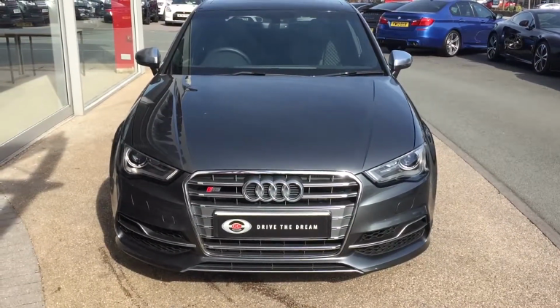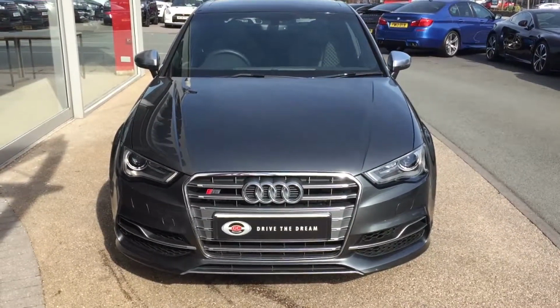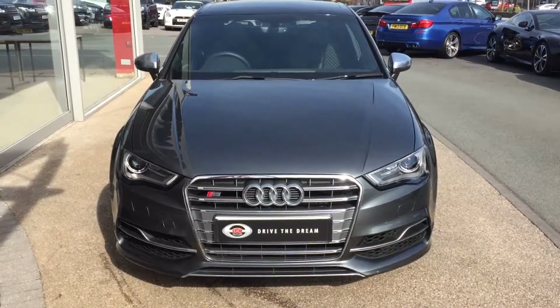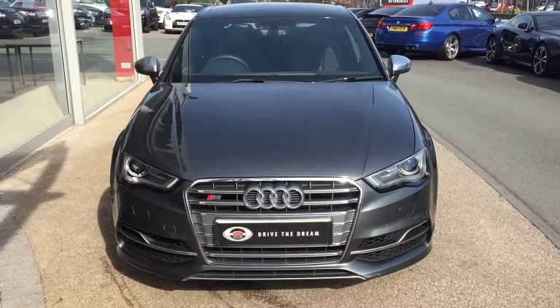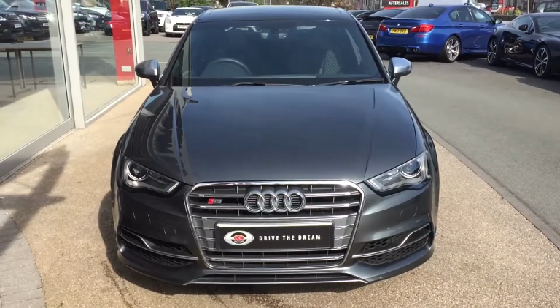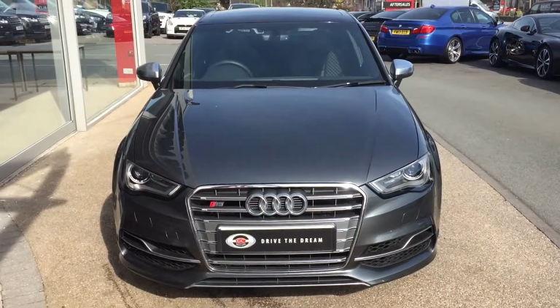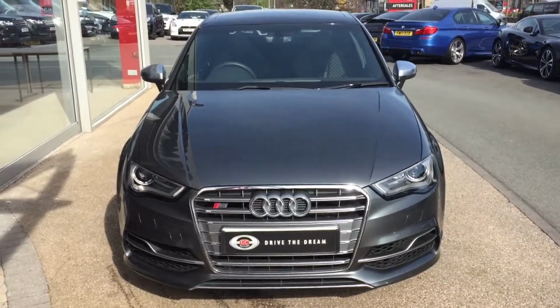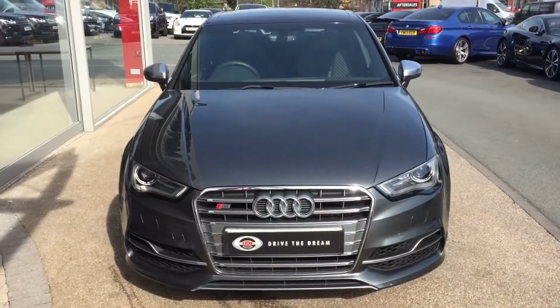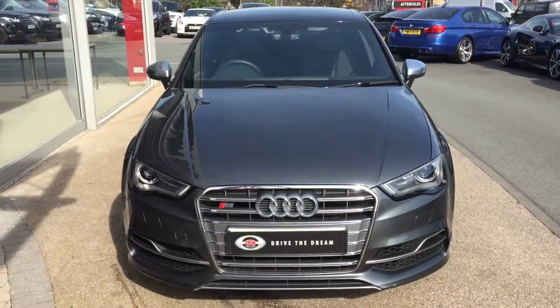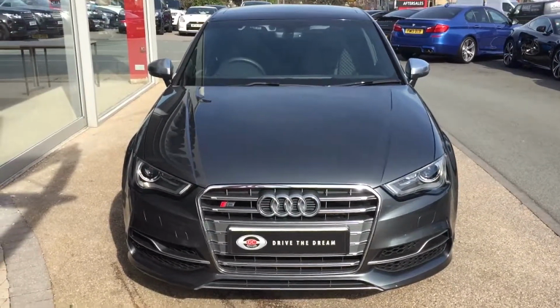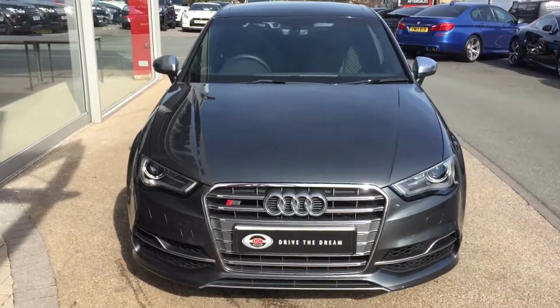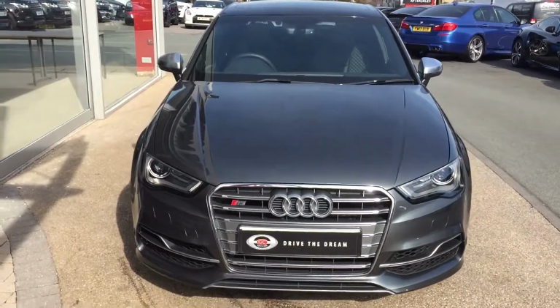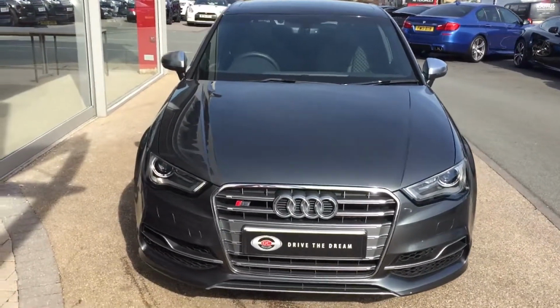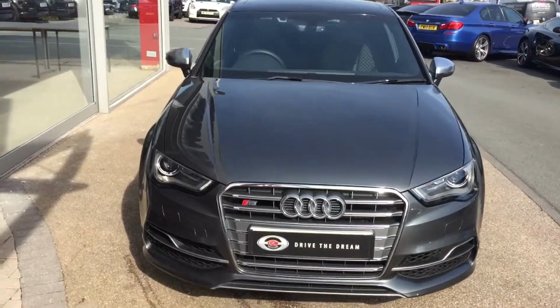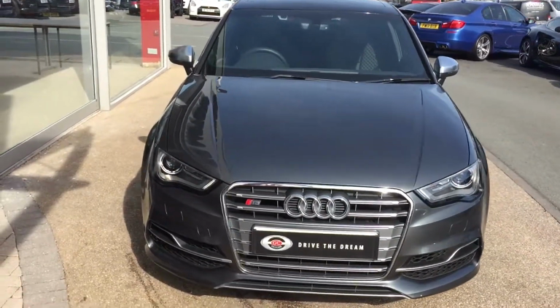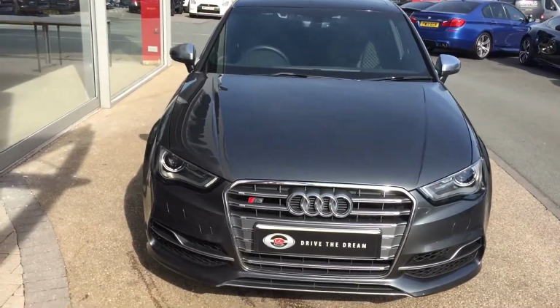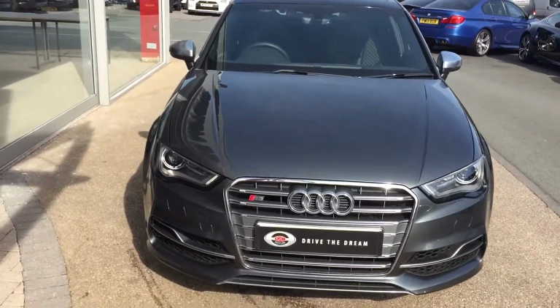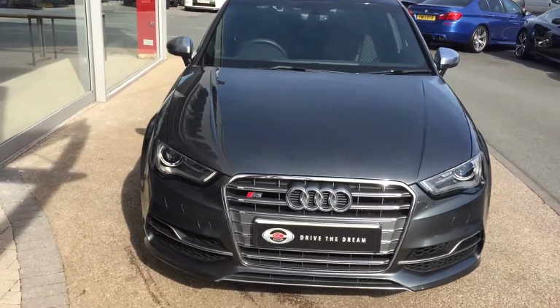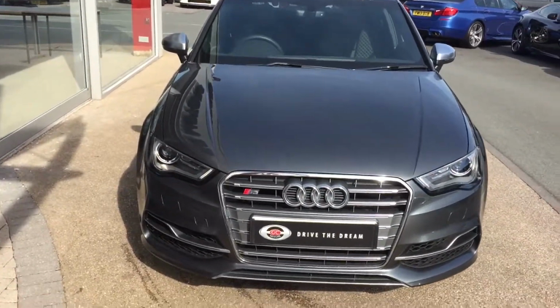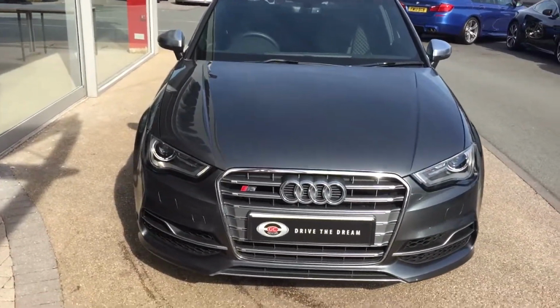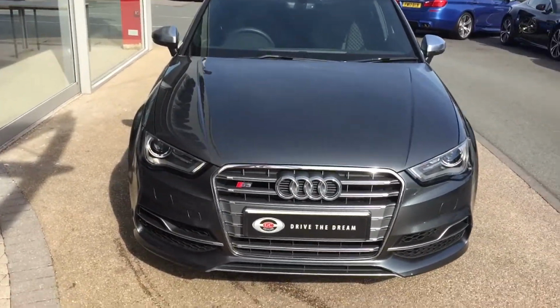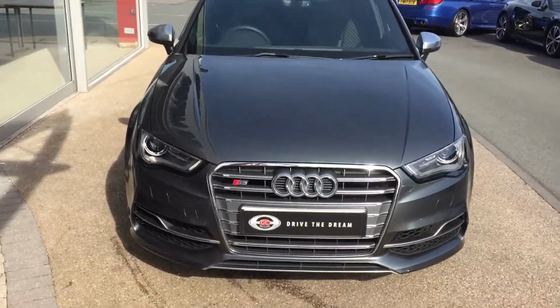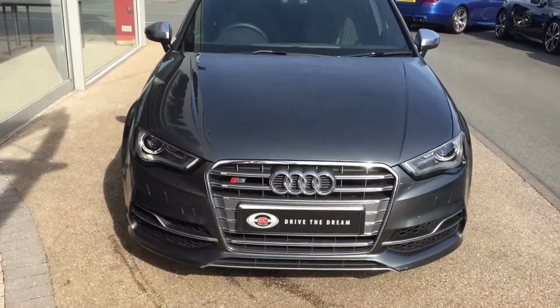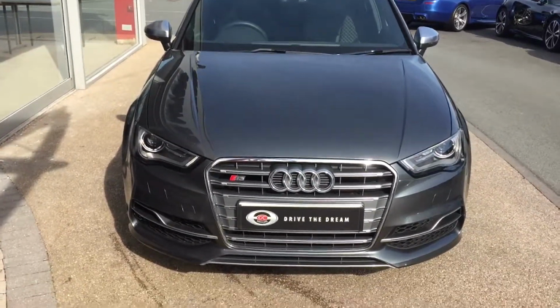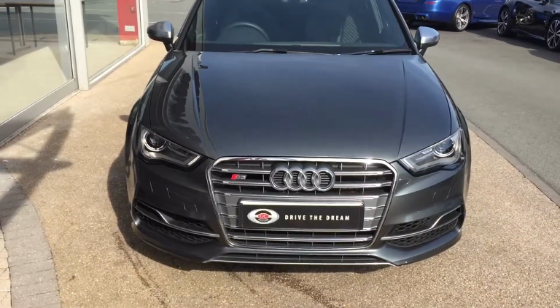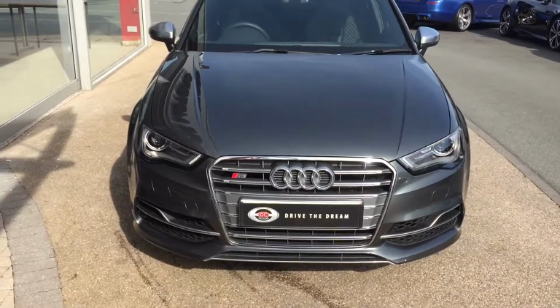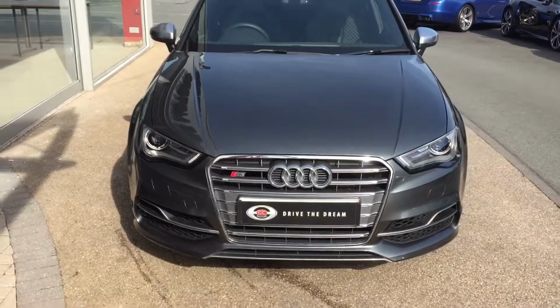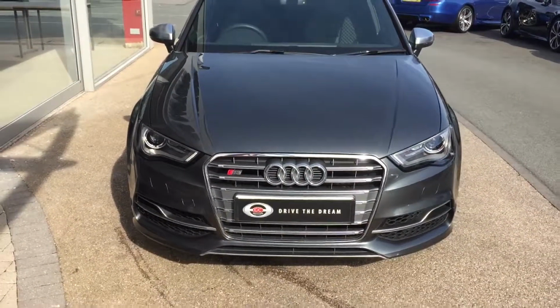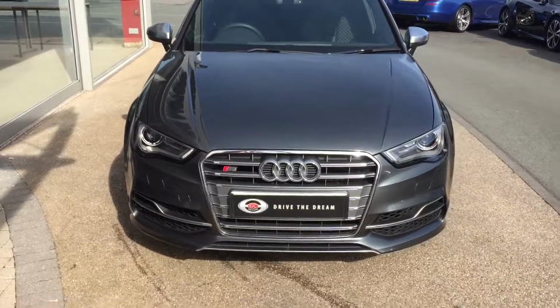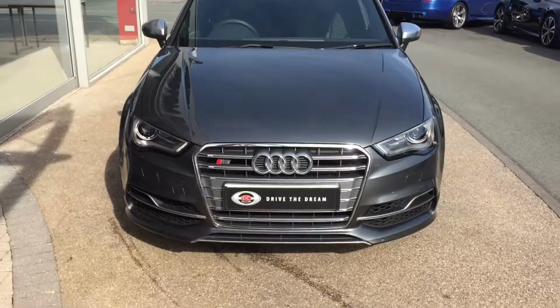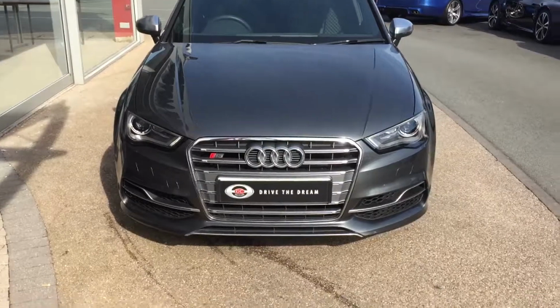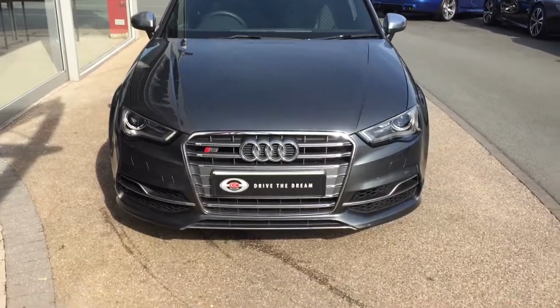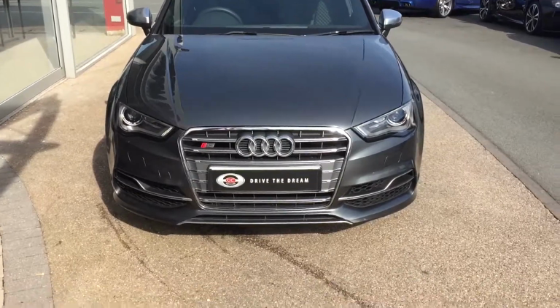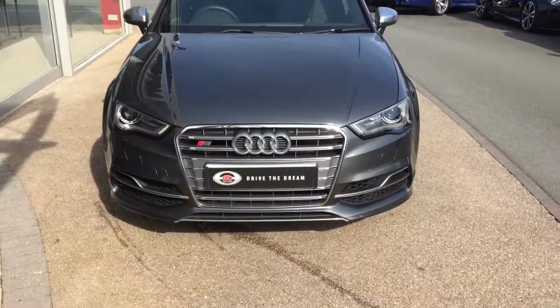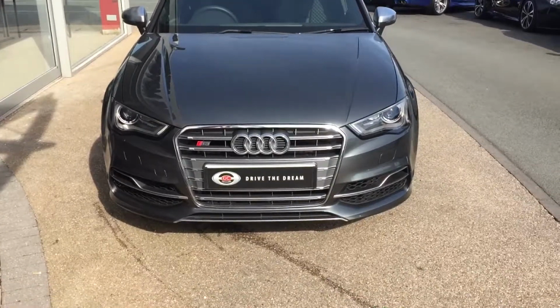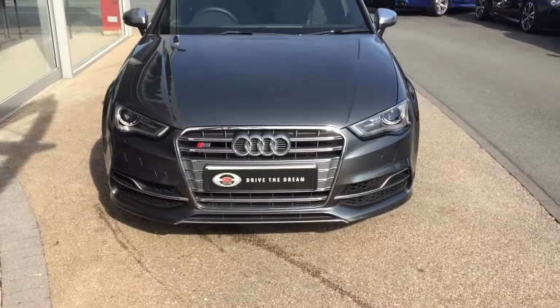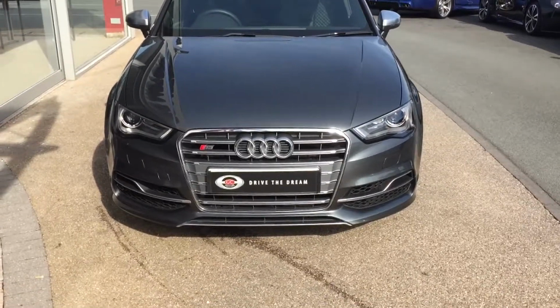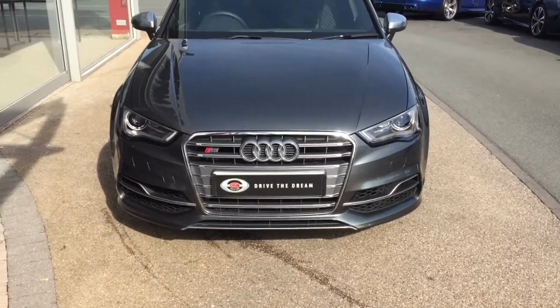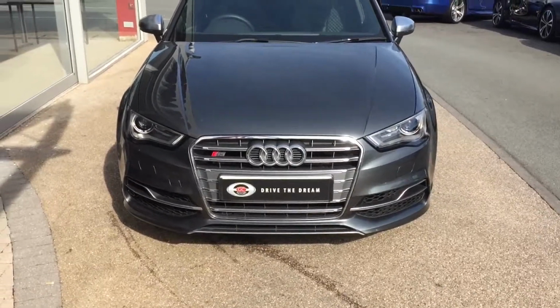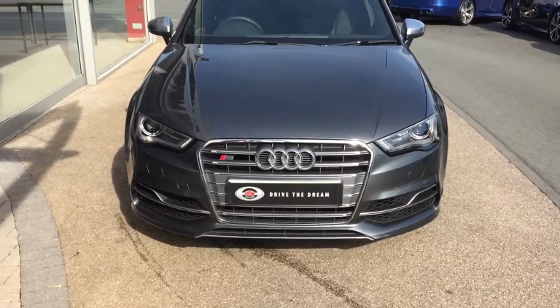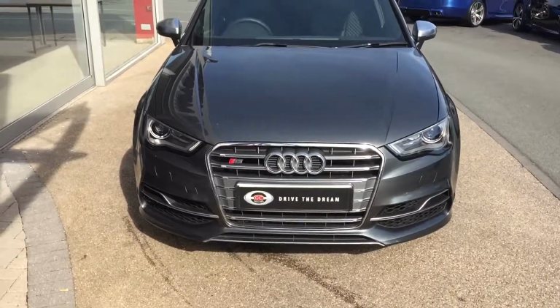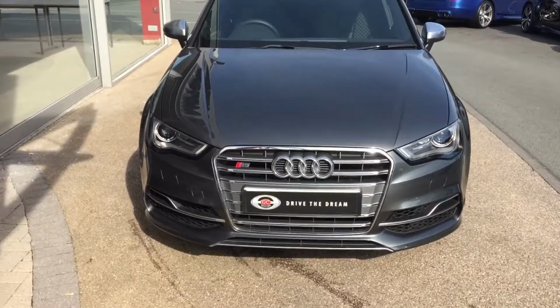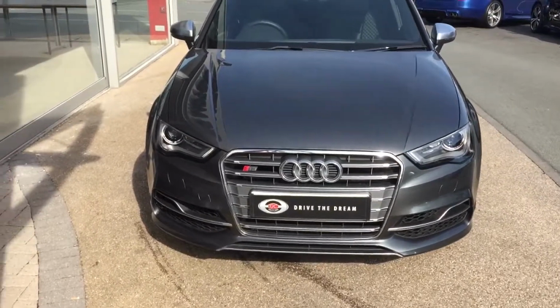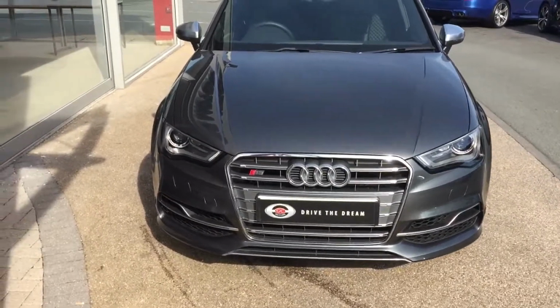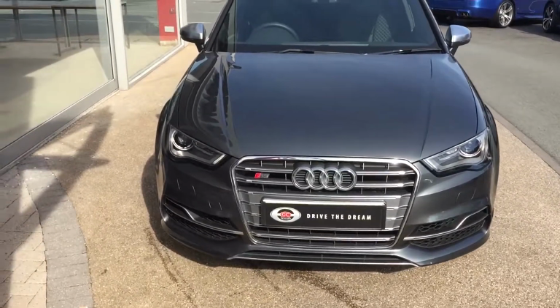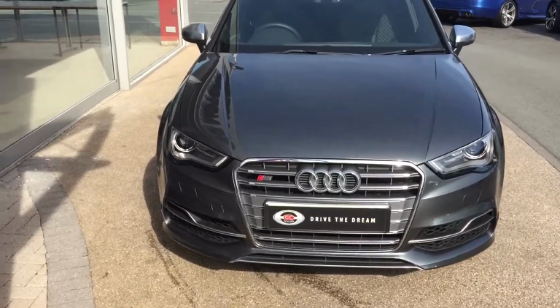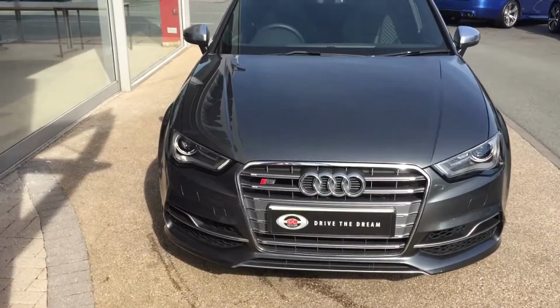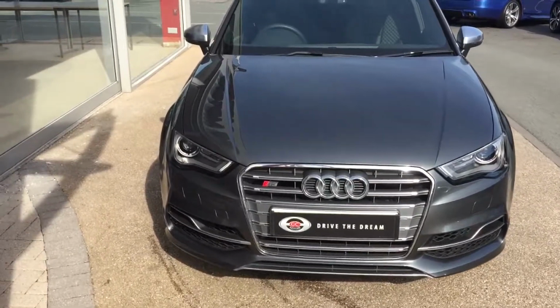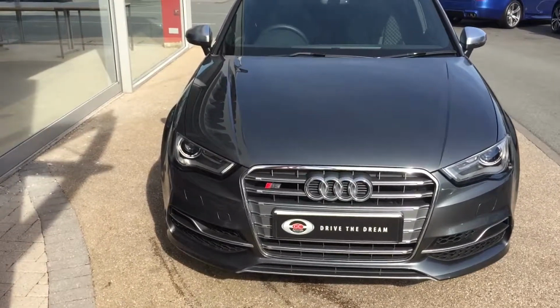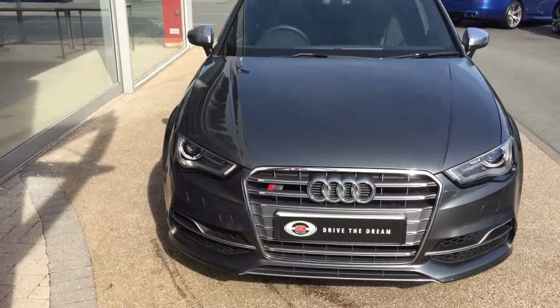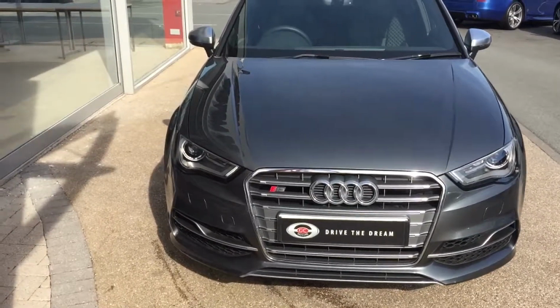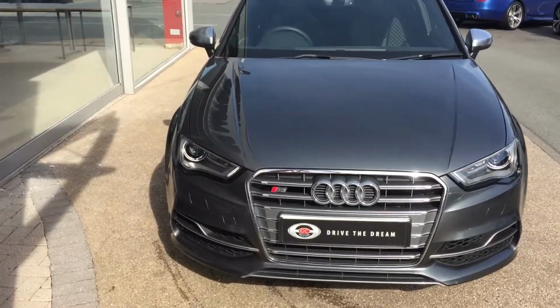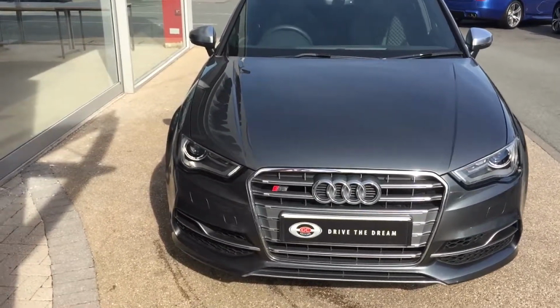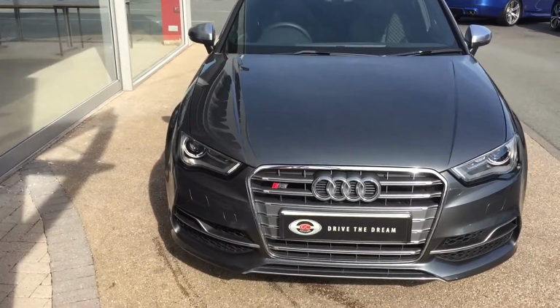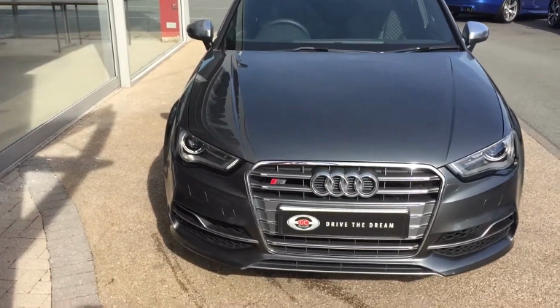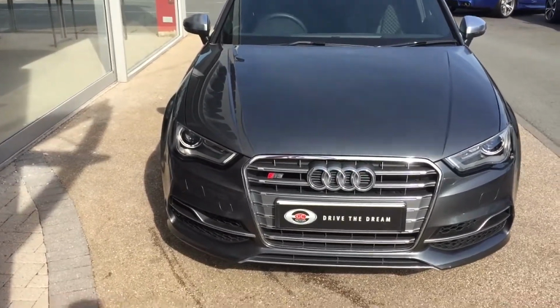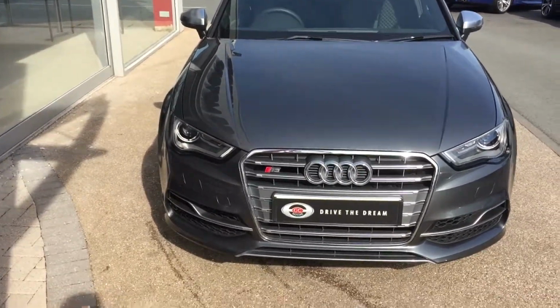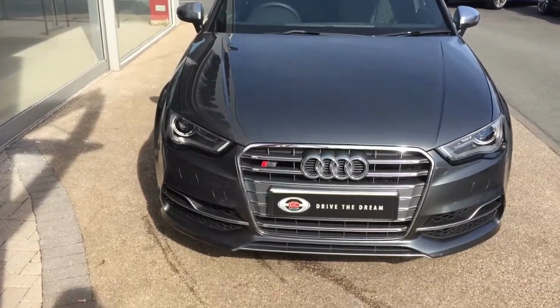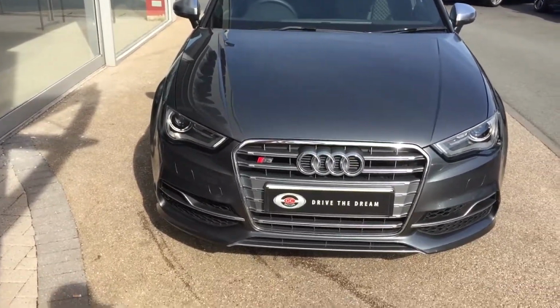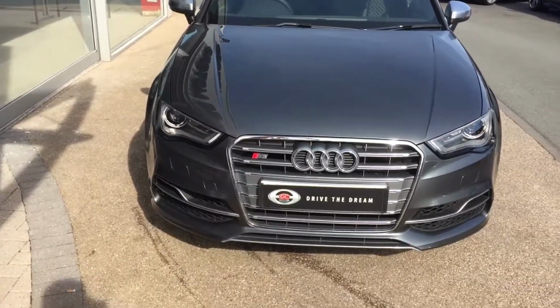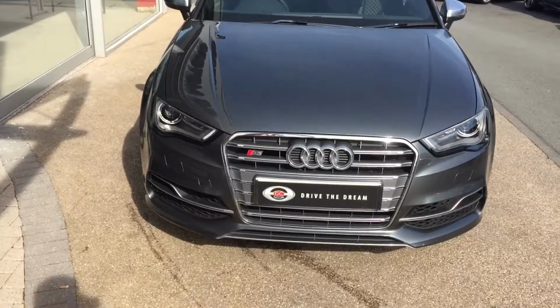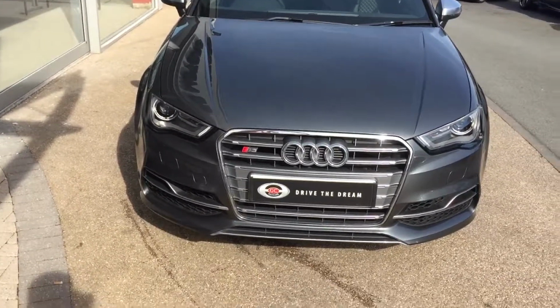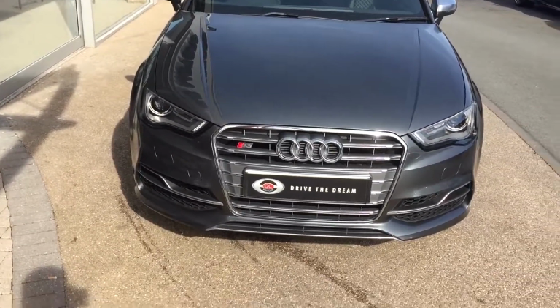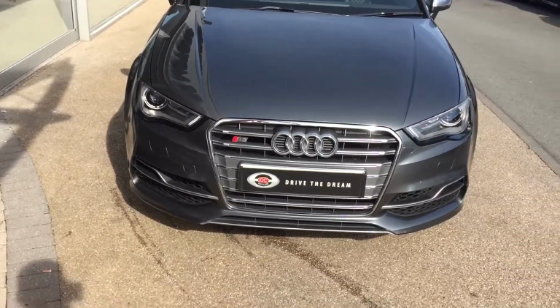Hi there and thank you for your inquiry on the Audi S3 saloon. I'm just going to give you a quick tour around the car and we'll take a look inside the interior.